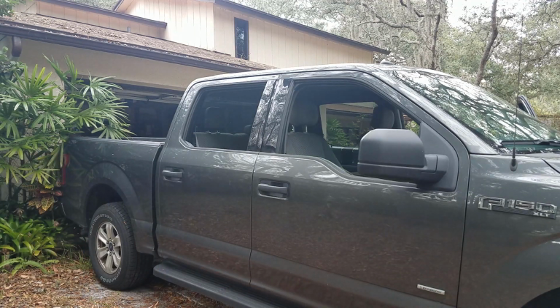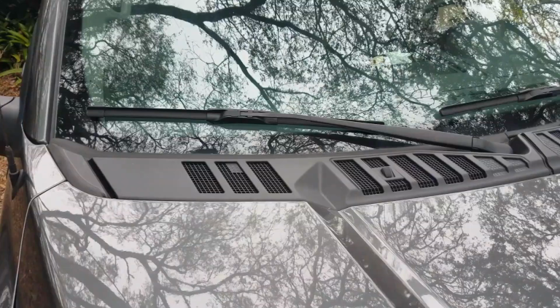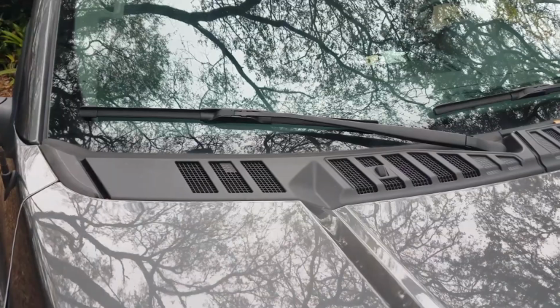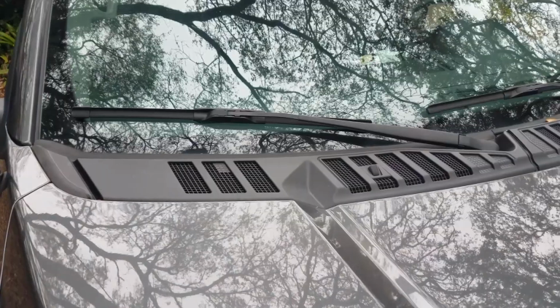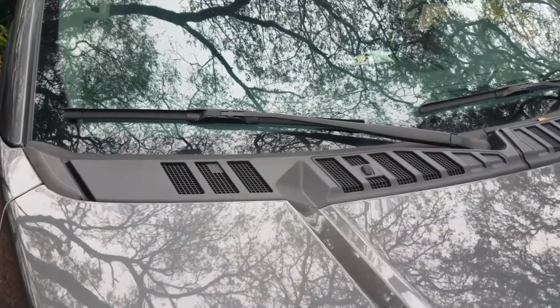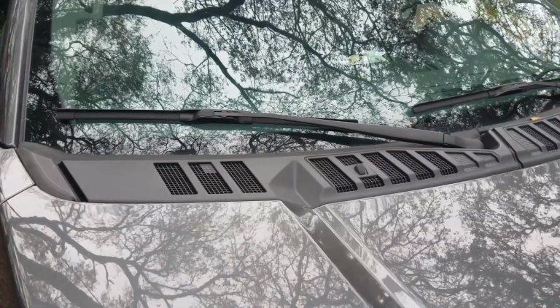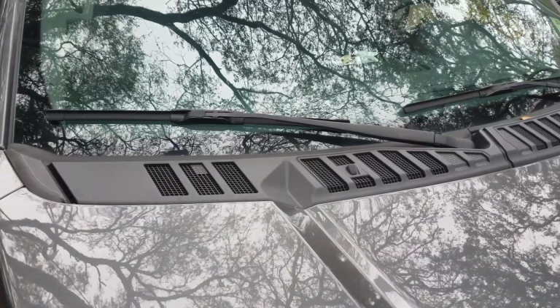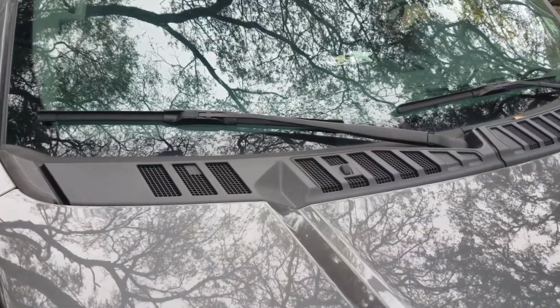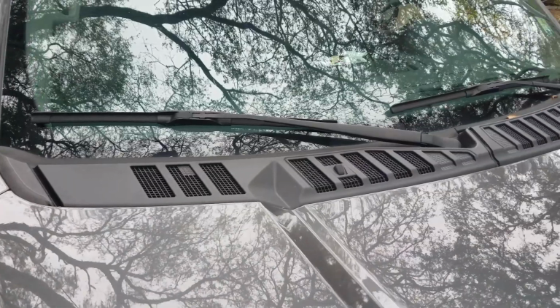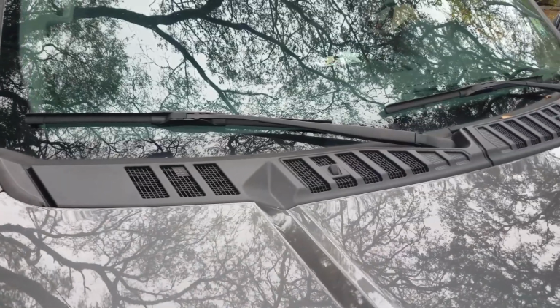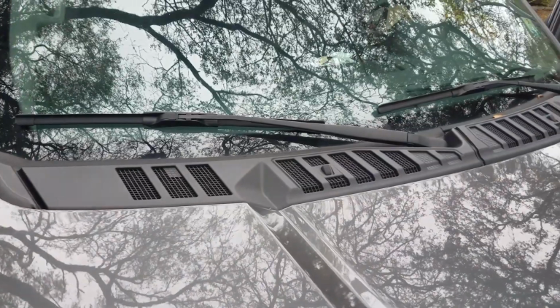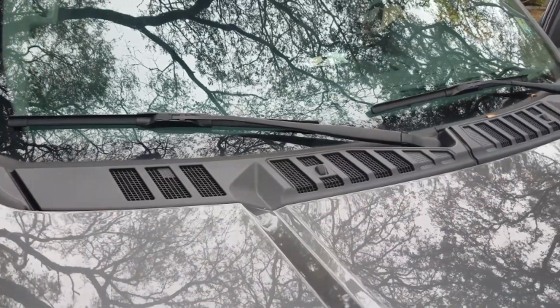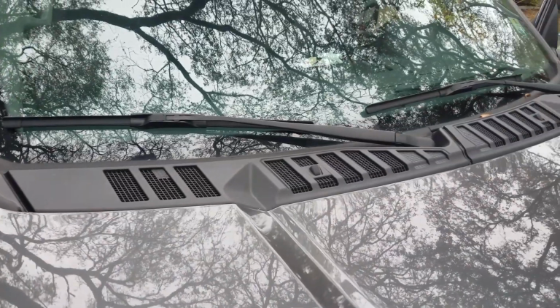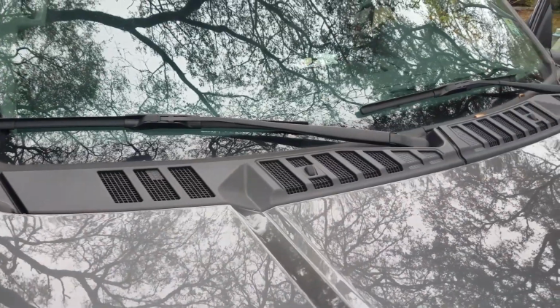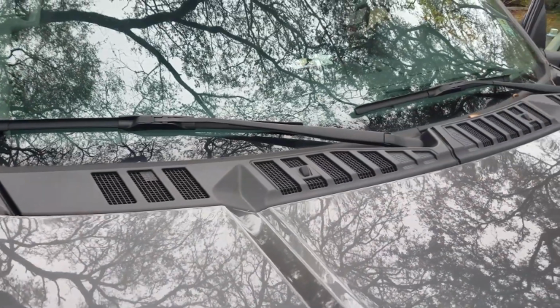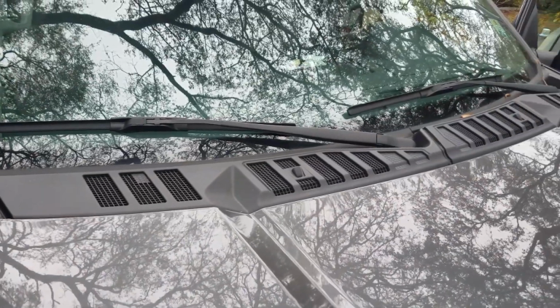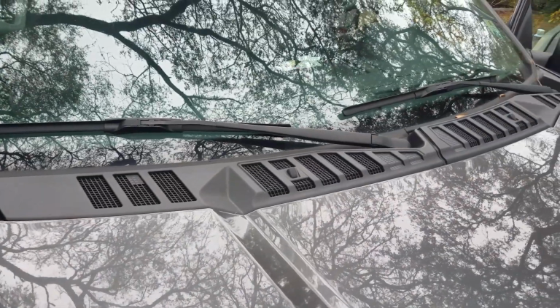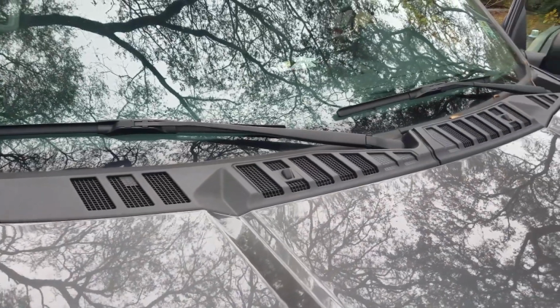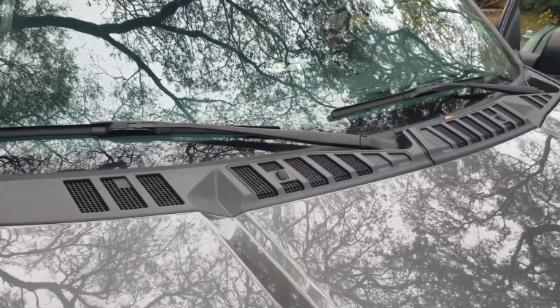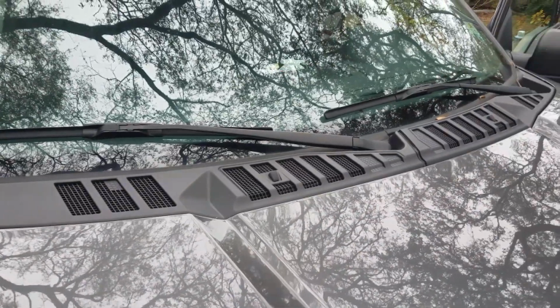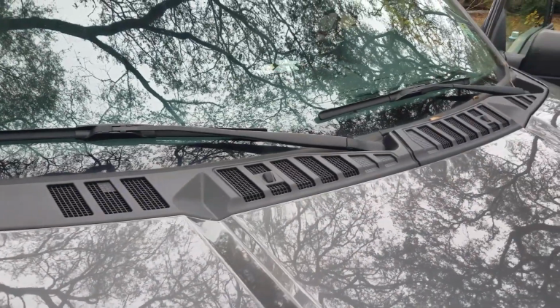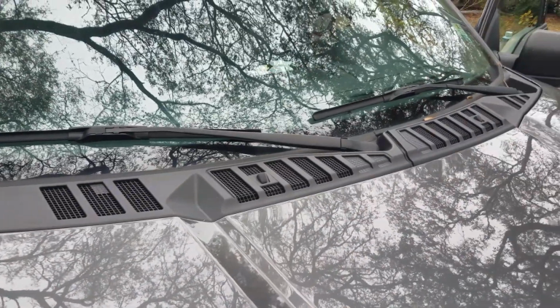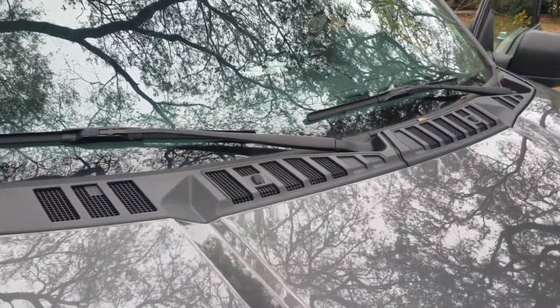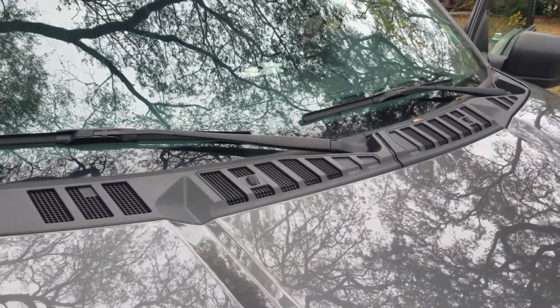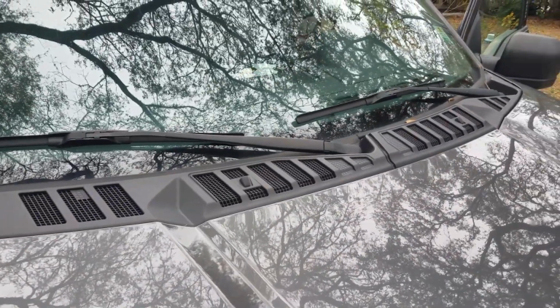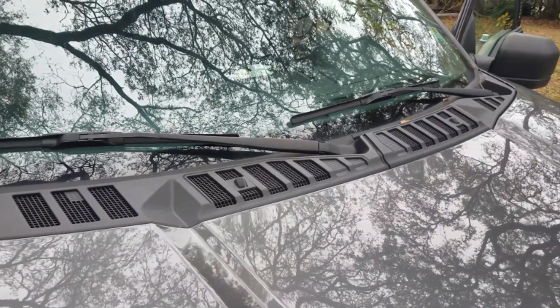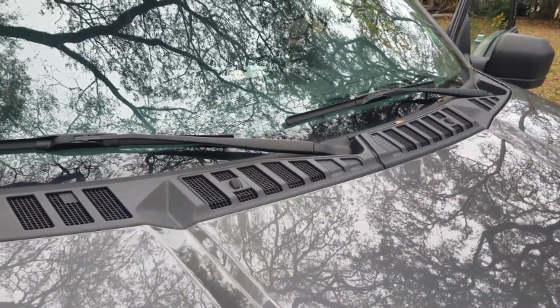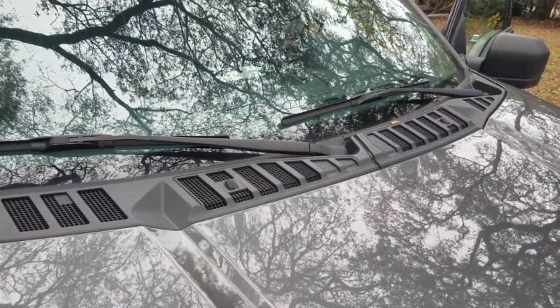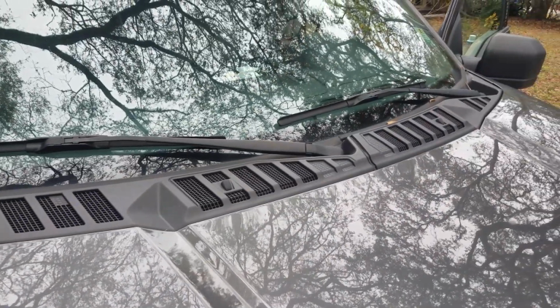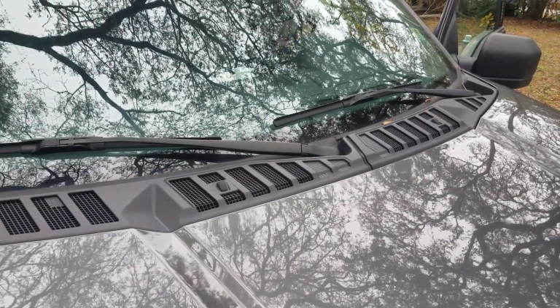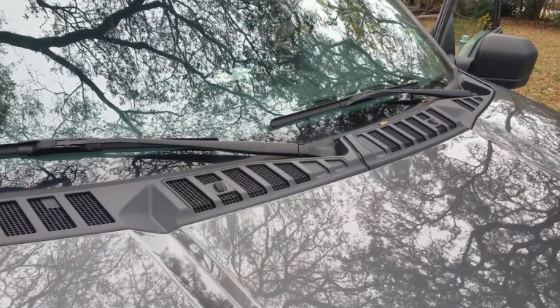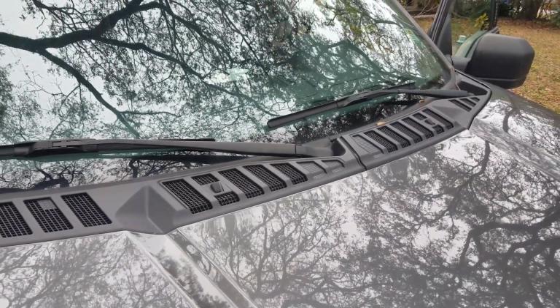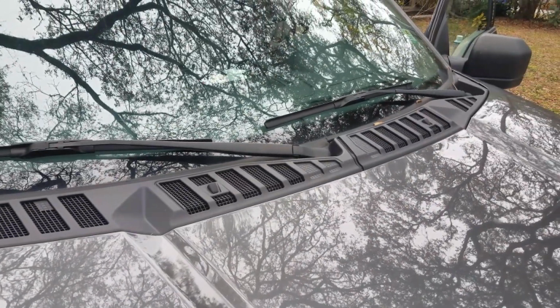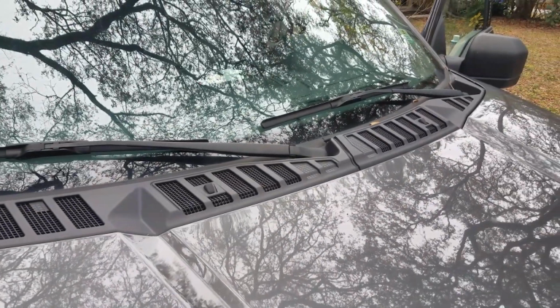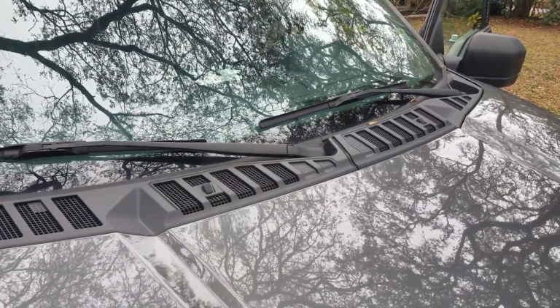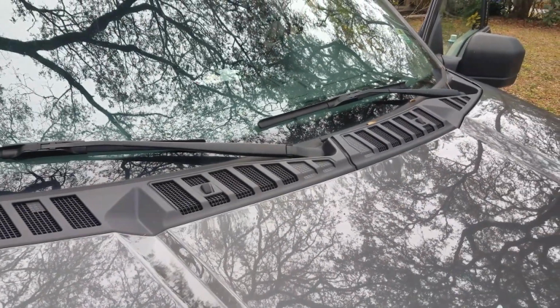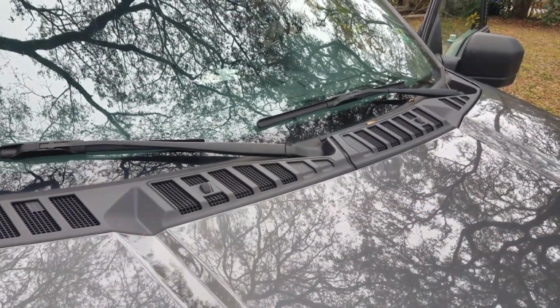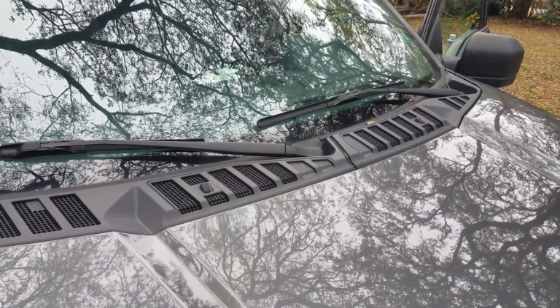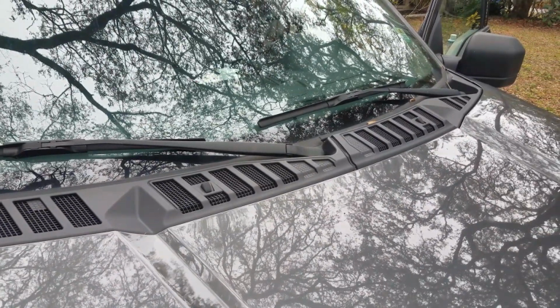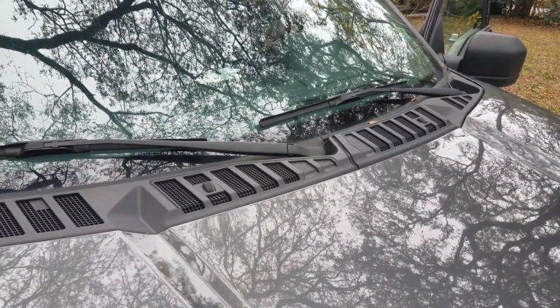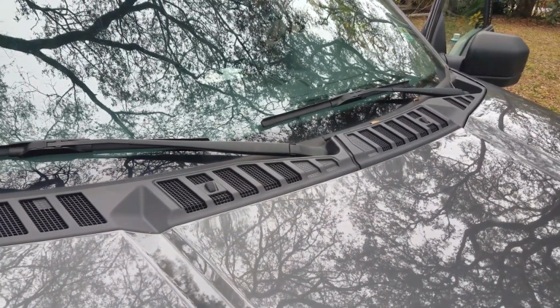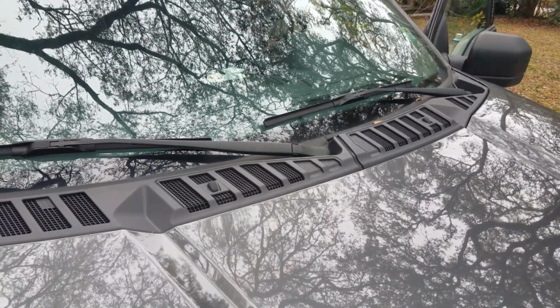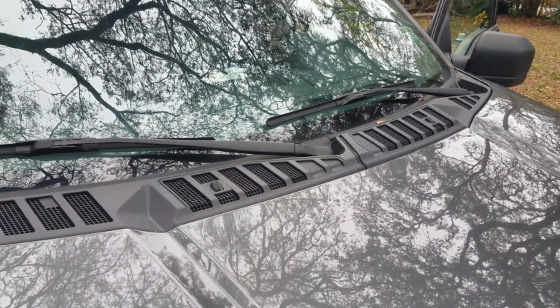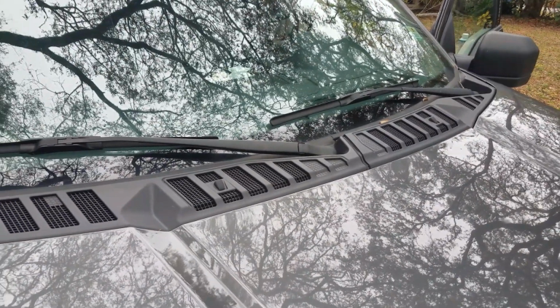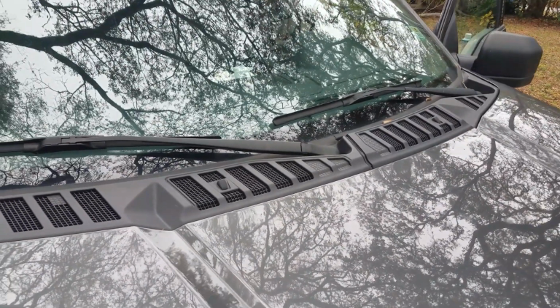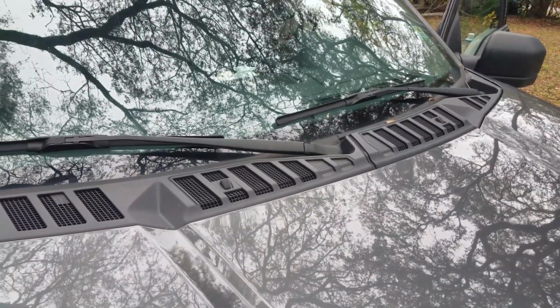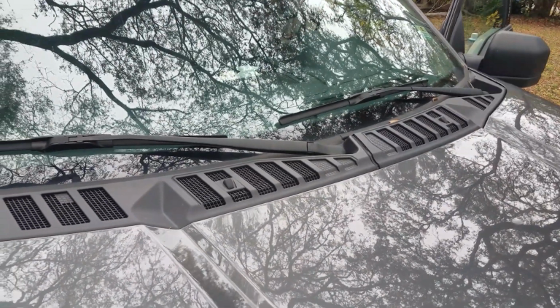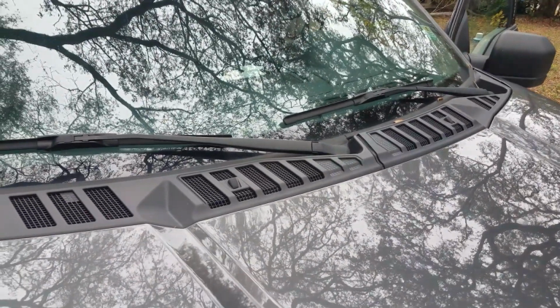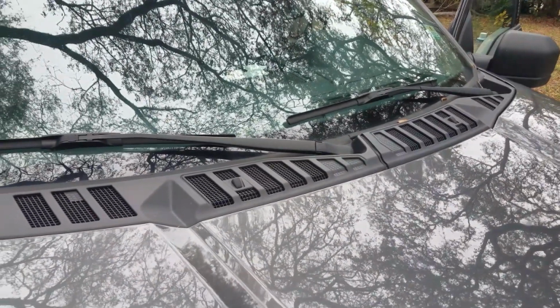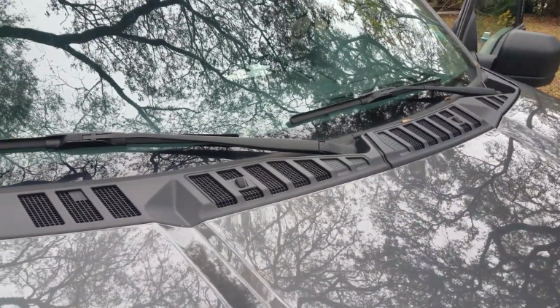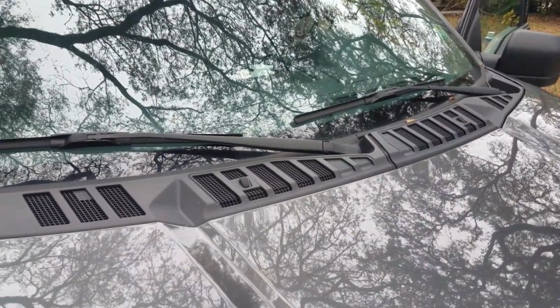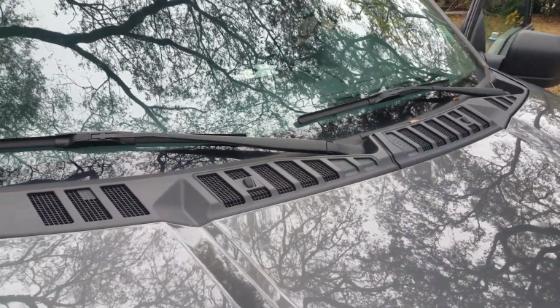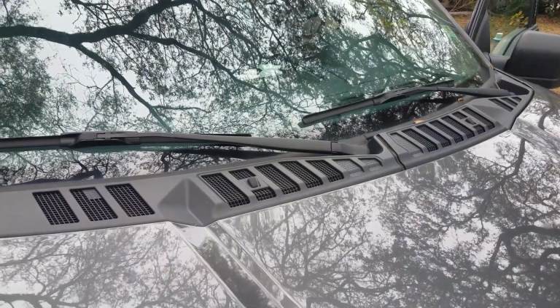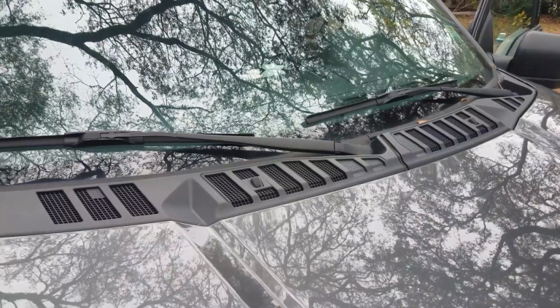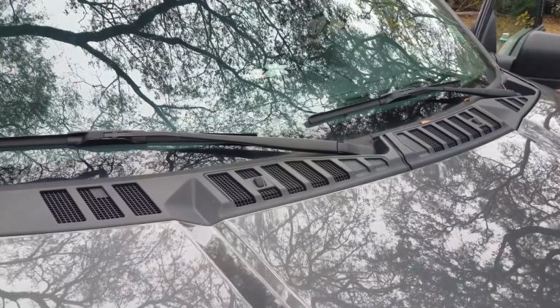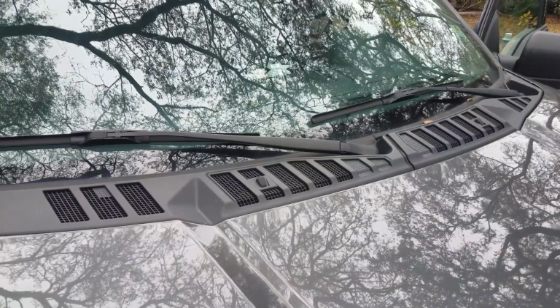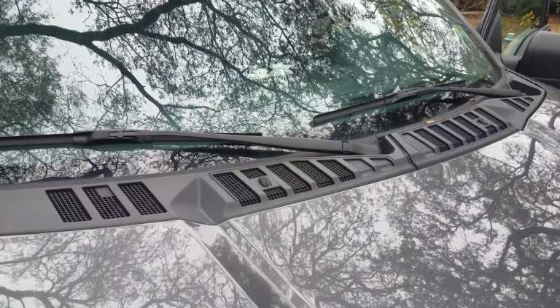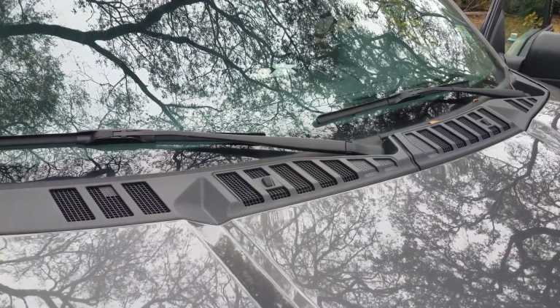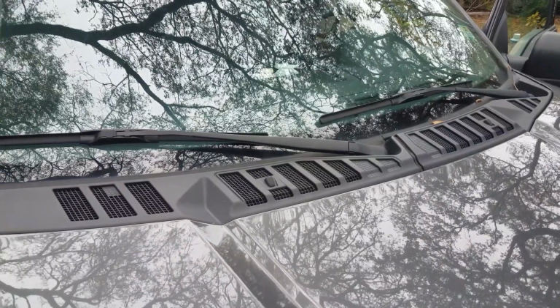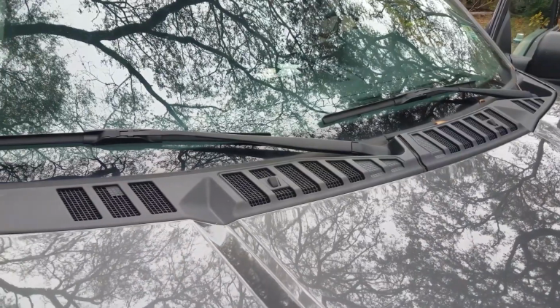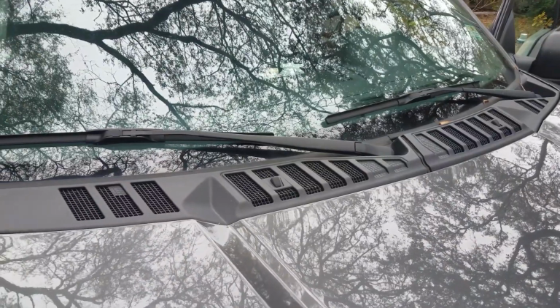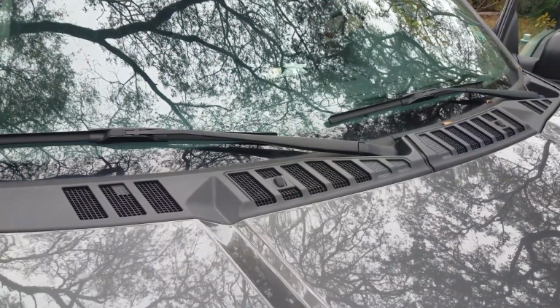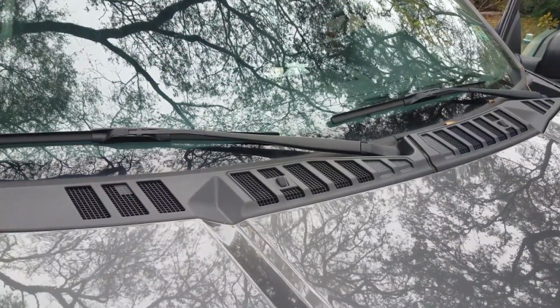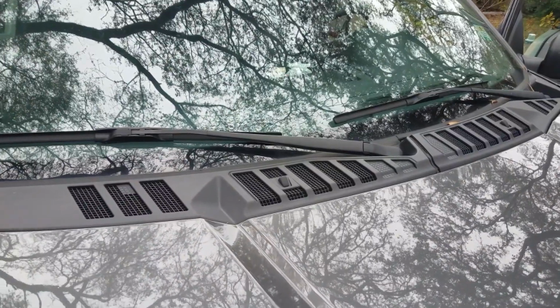Whenever the recirculate is off you should hear a whole bunch of air suction coming through these vents in the front. These are the vents that we're going to be spraying the Clean Air into.